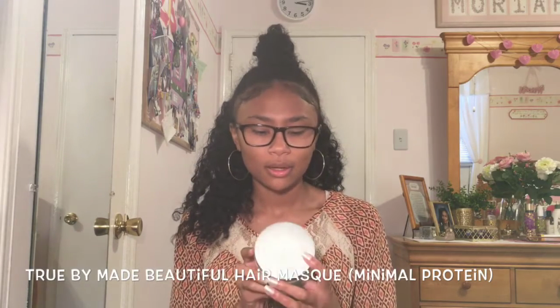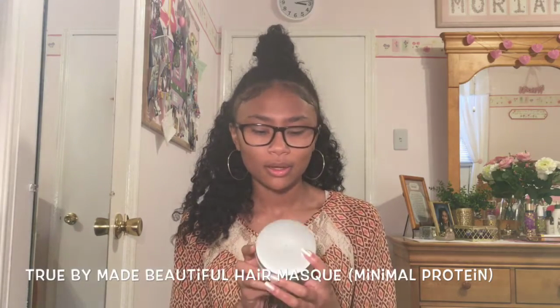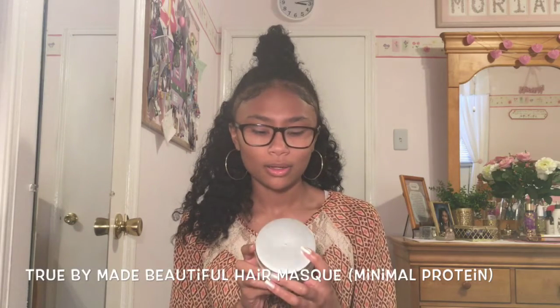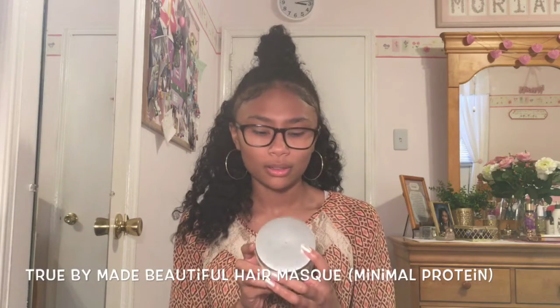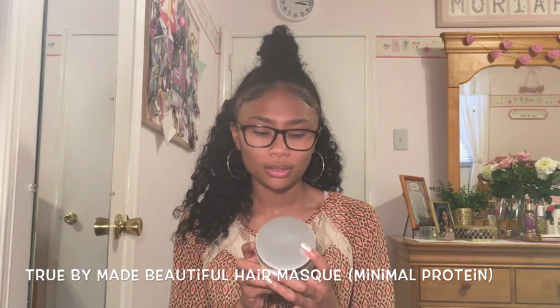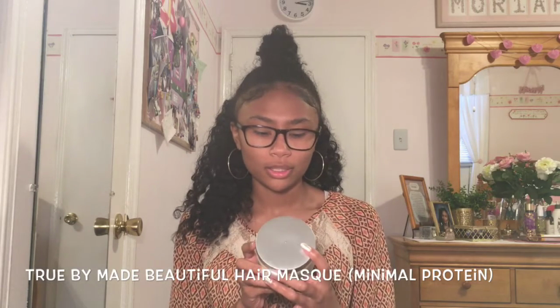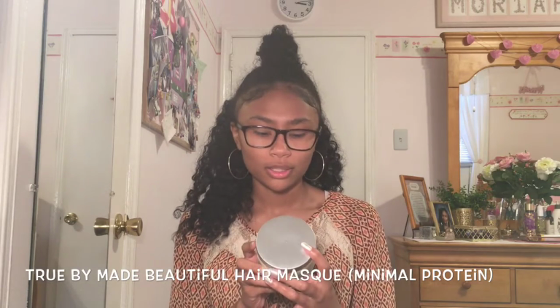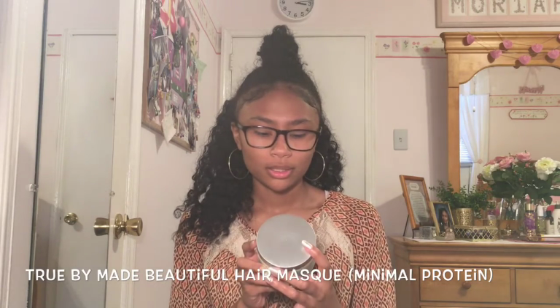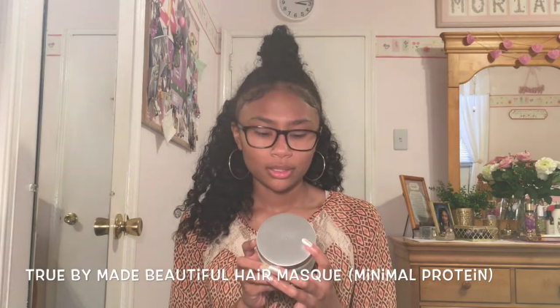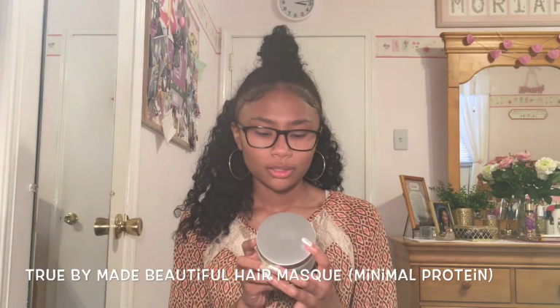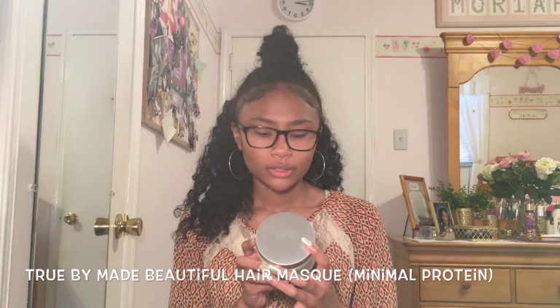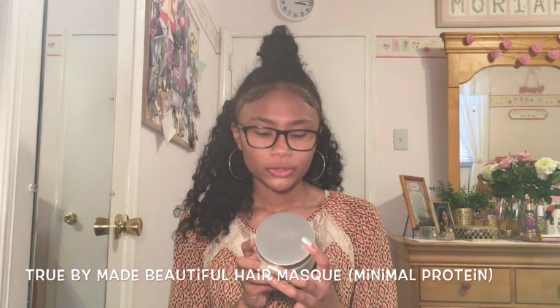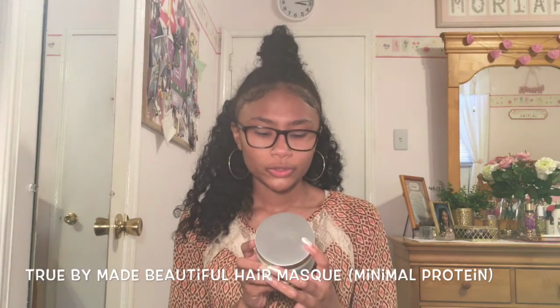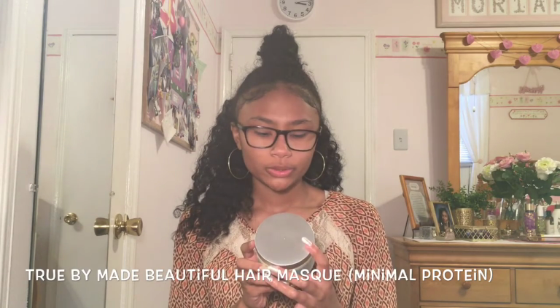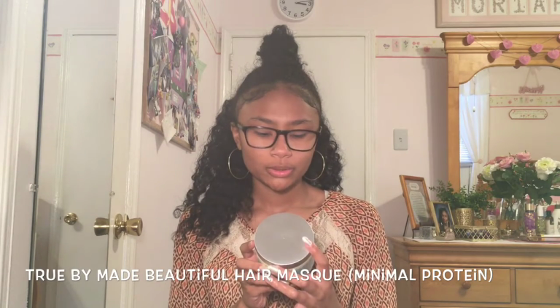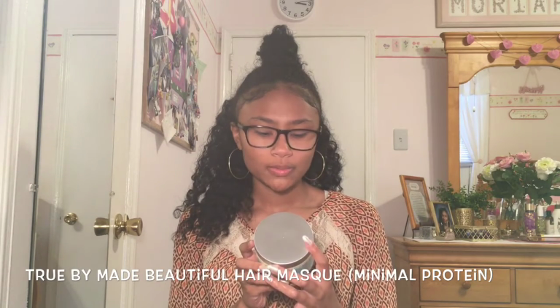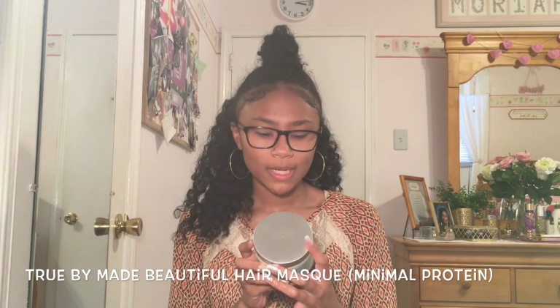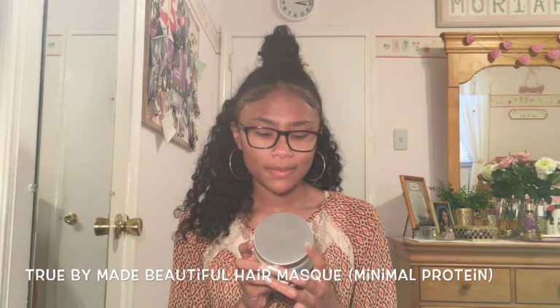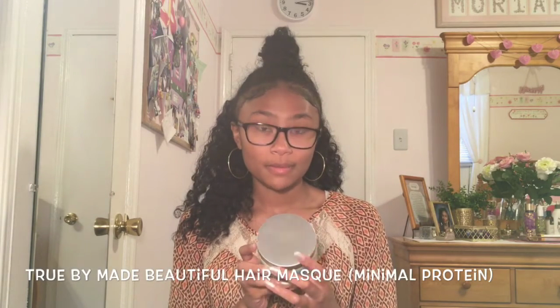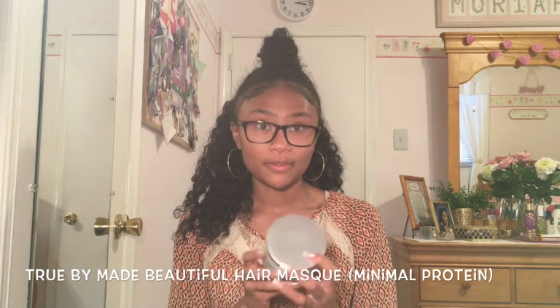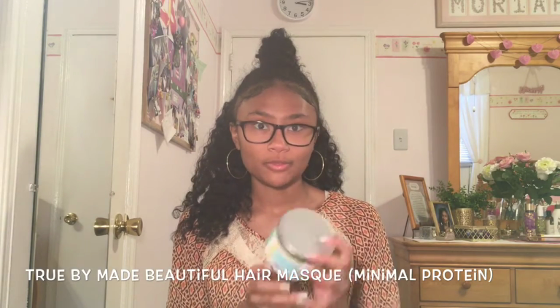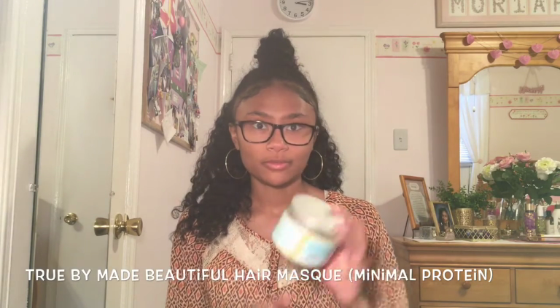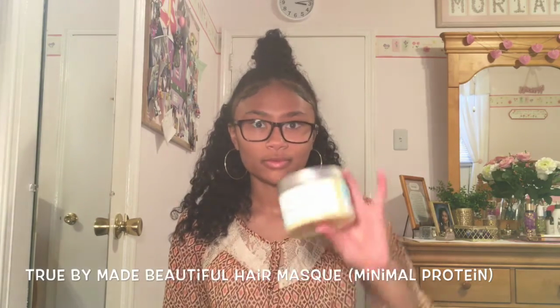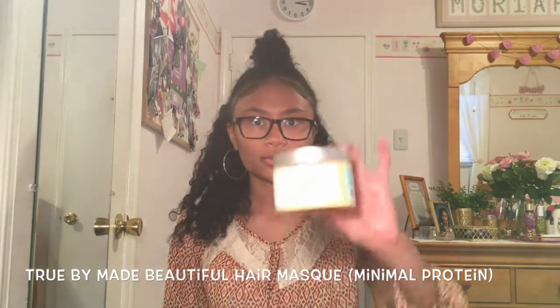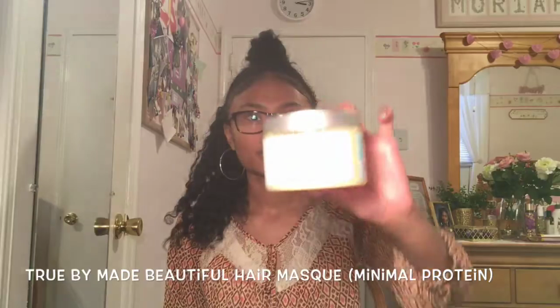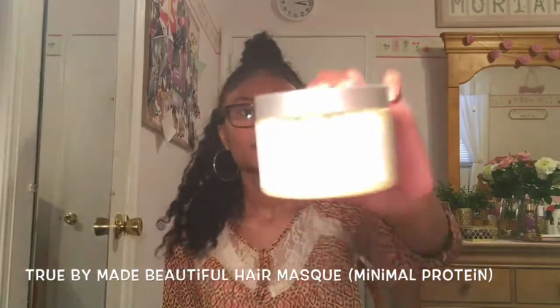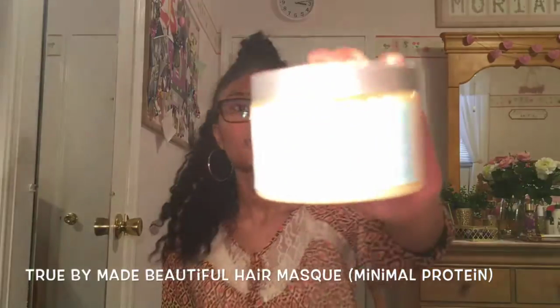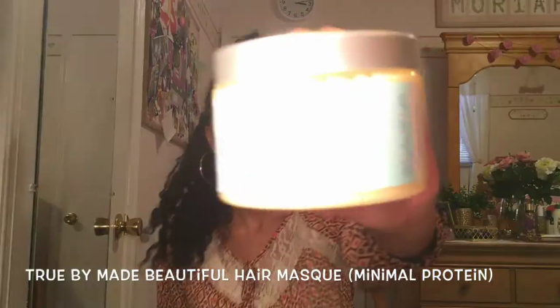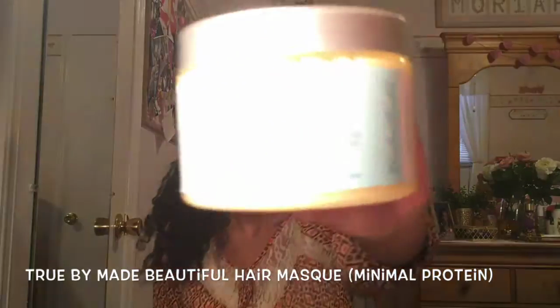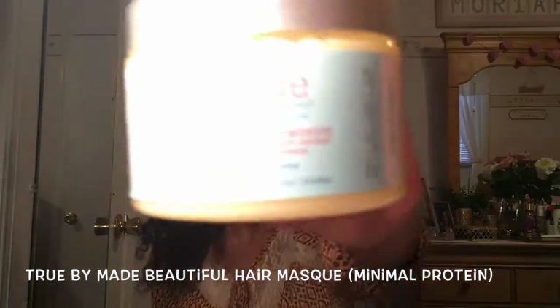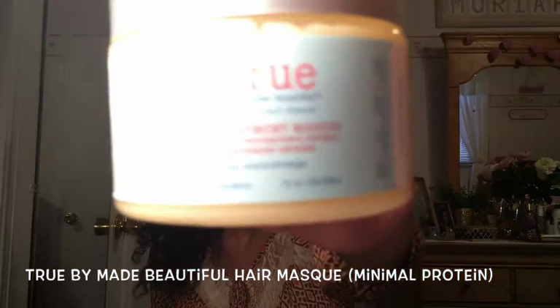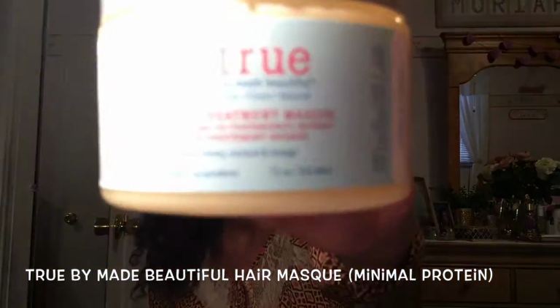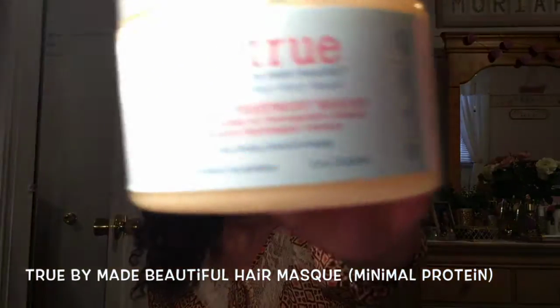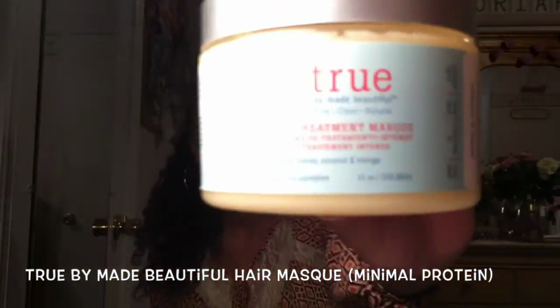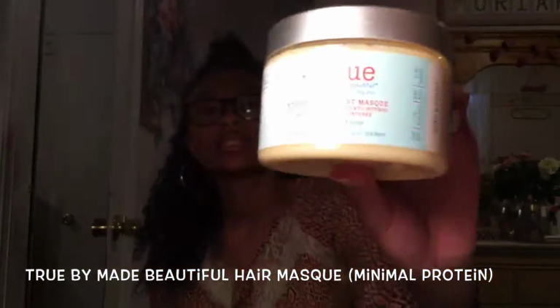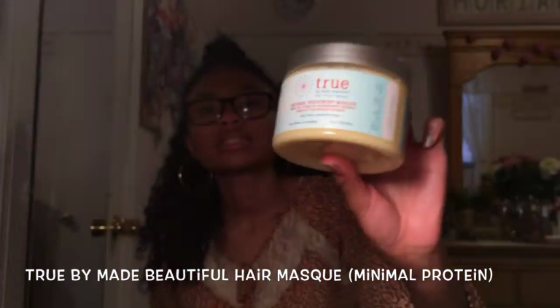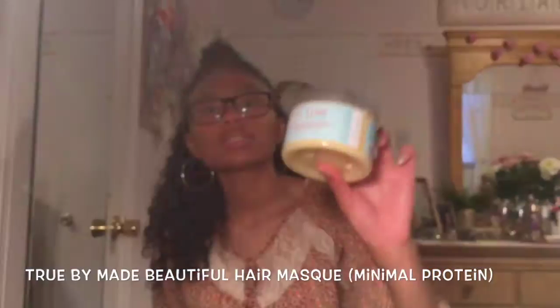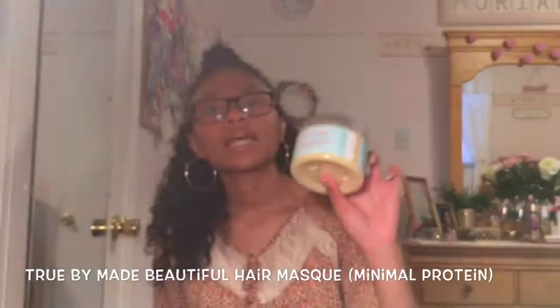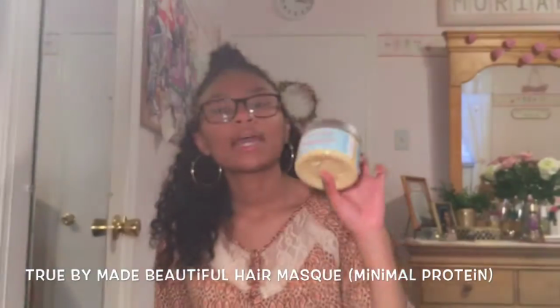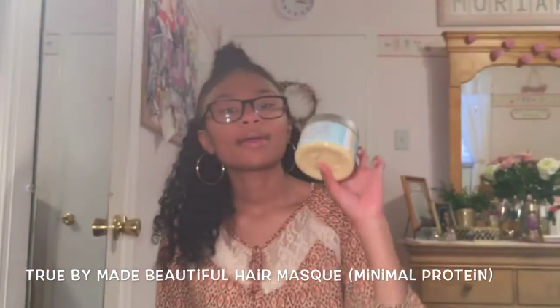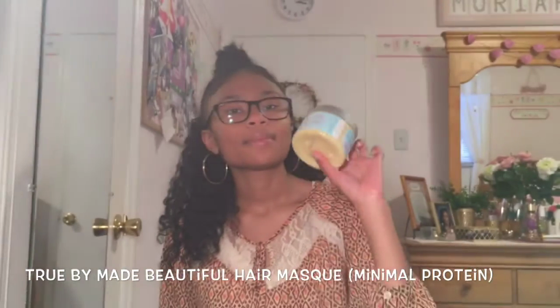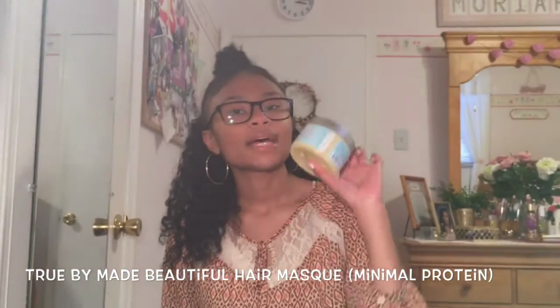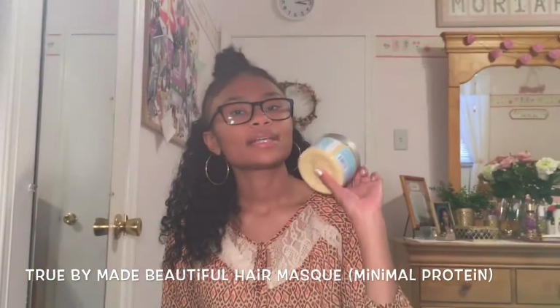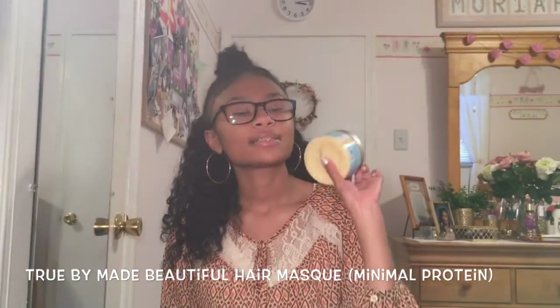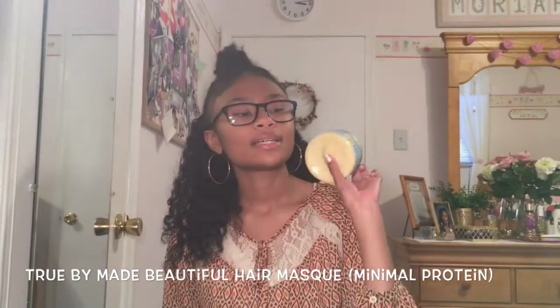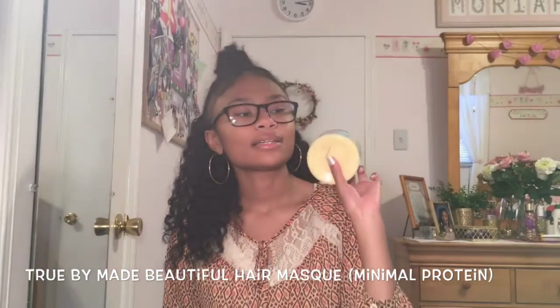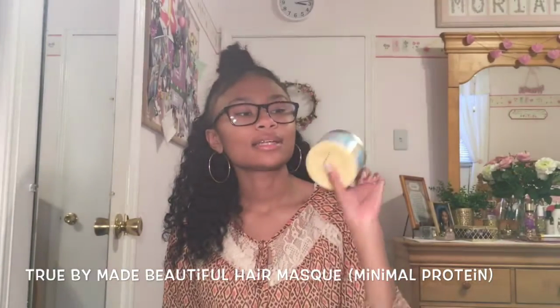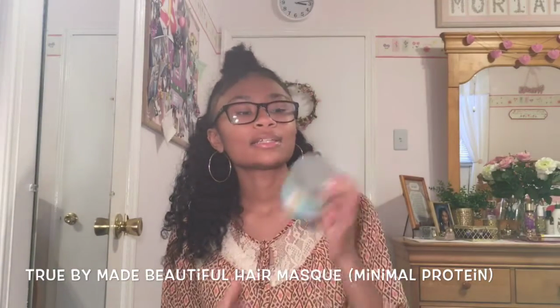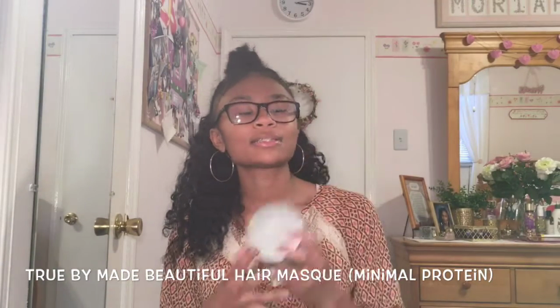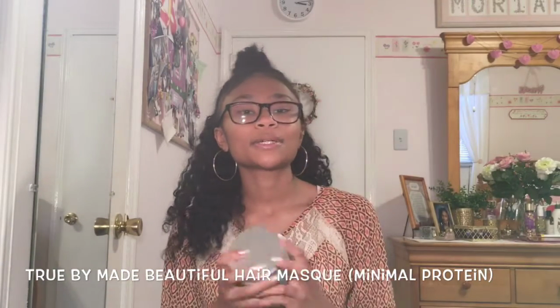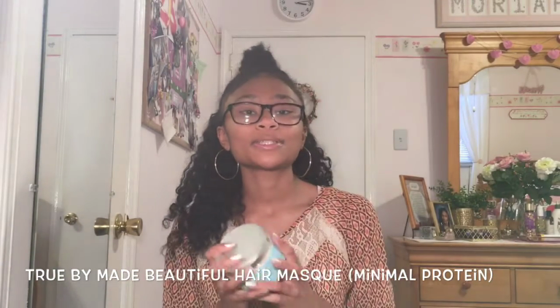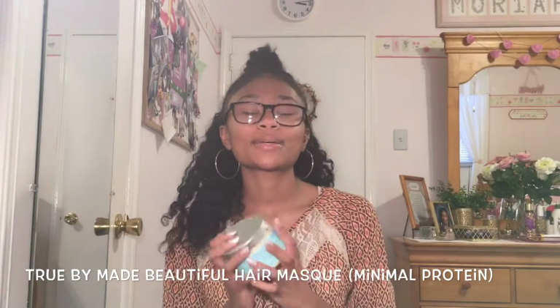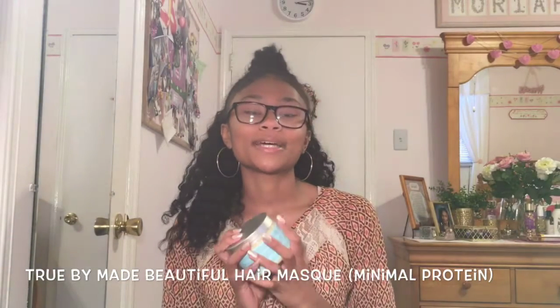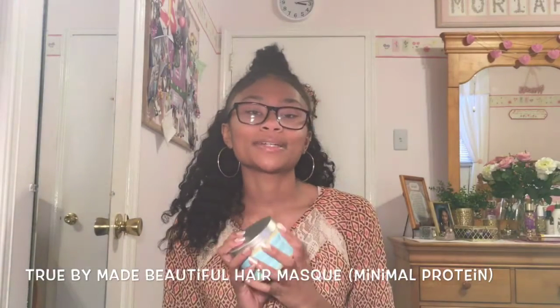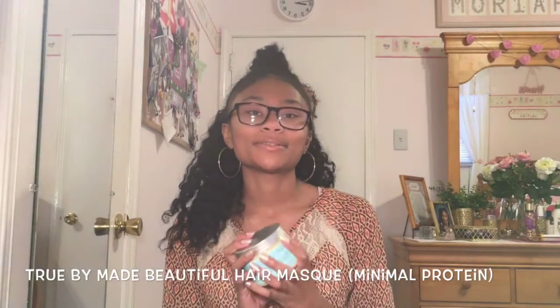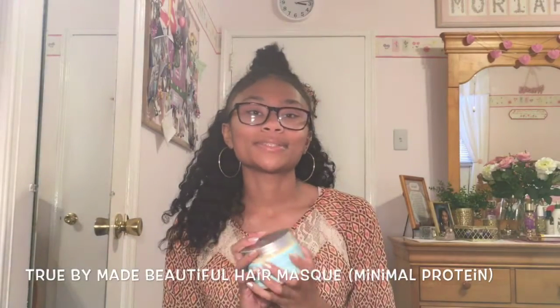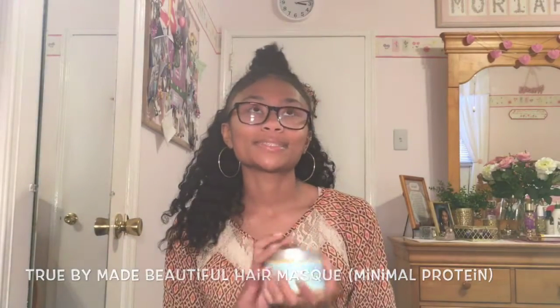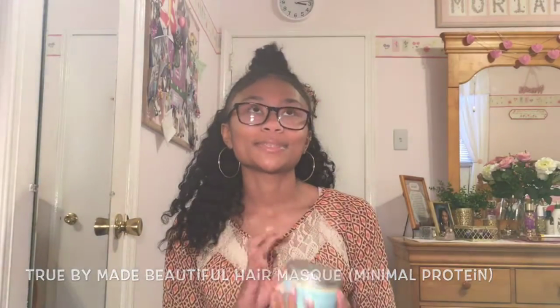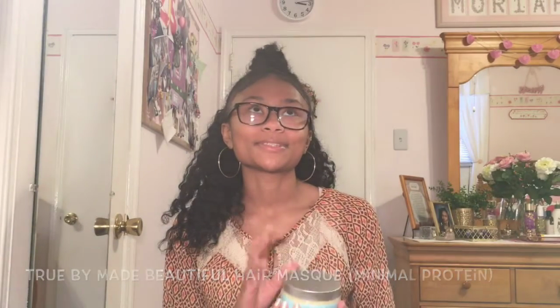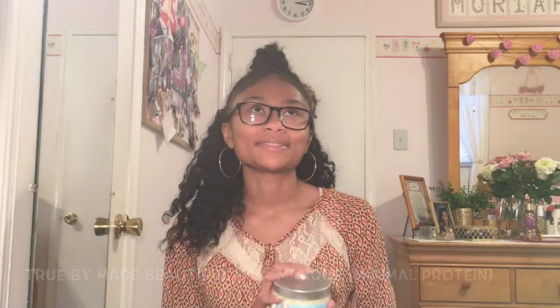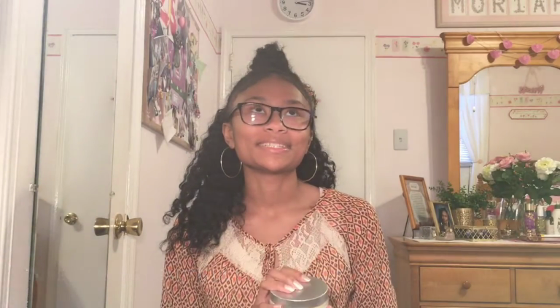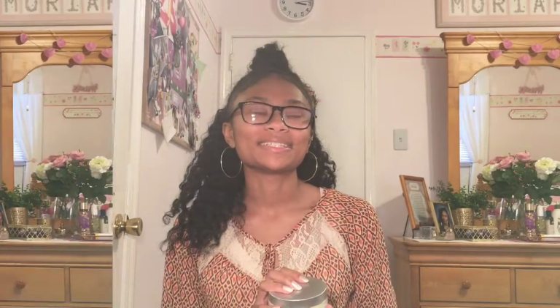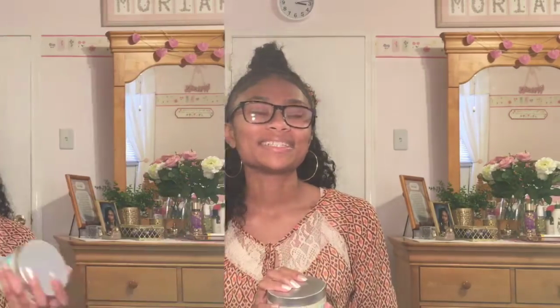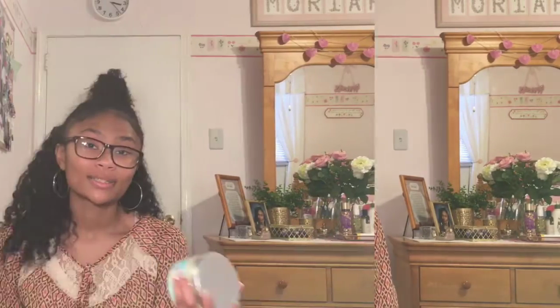The deep conditioner I love — I've been using it for three weeks now — it's called True by Made Beautiful. It's a hair mask and it smells like mangoes, it smells so good.